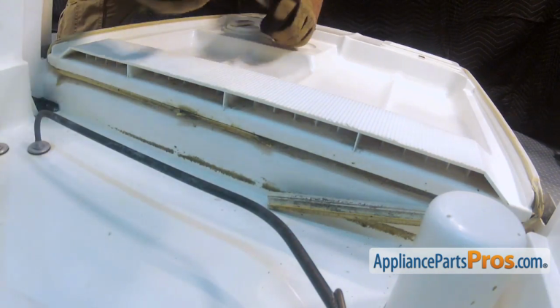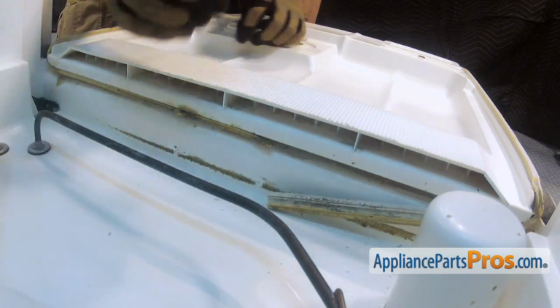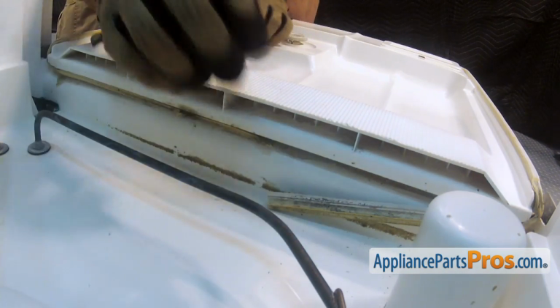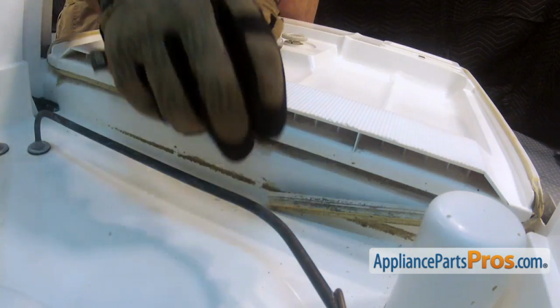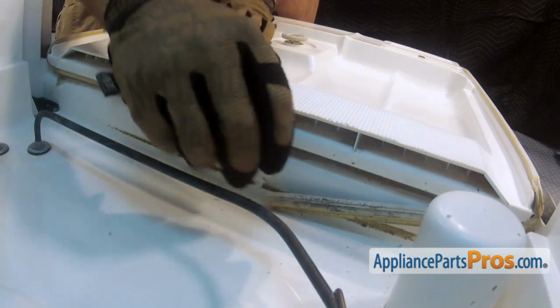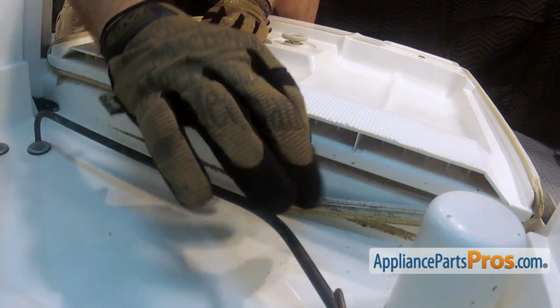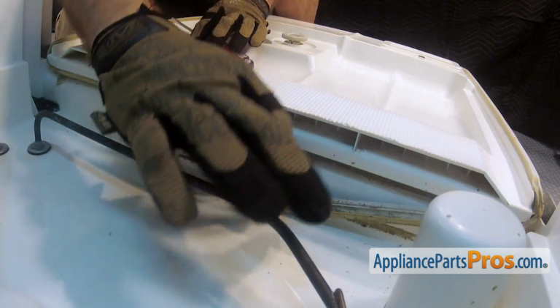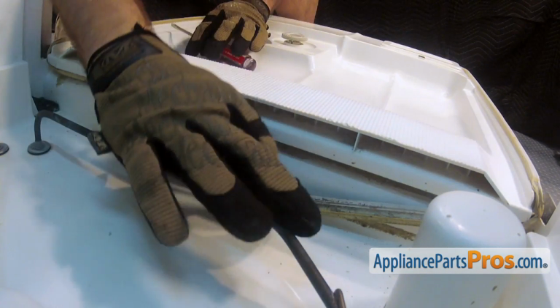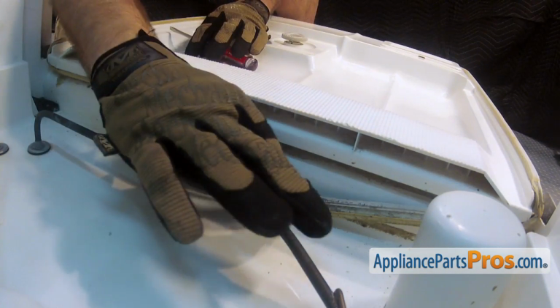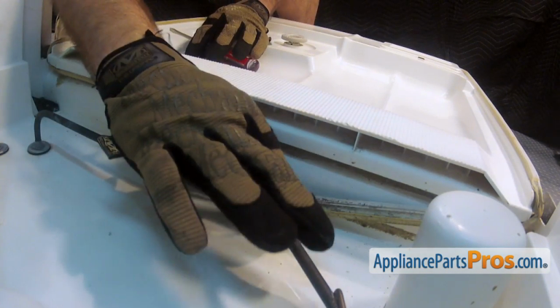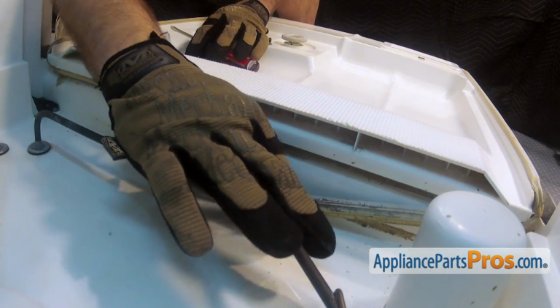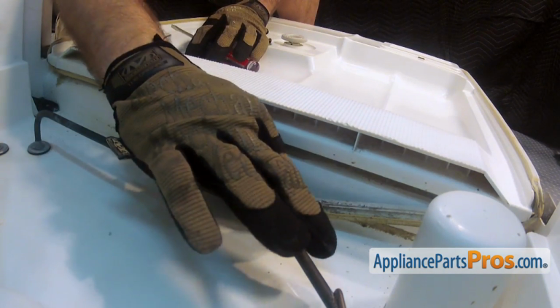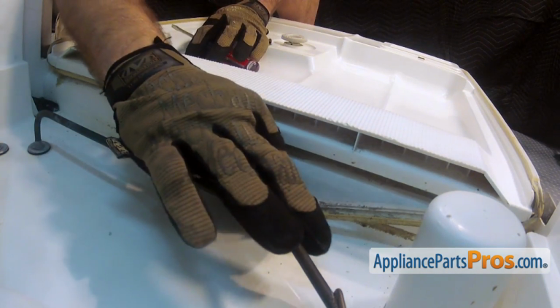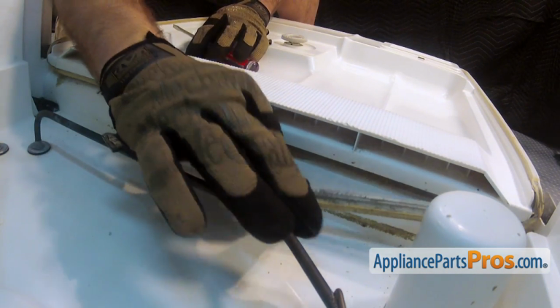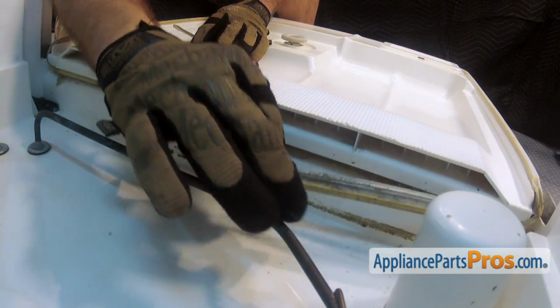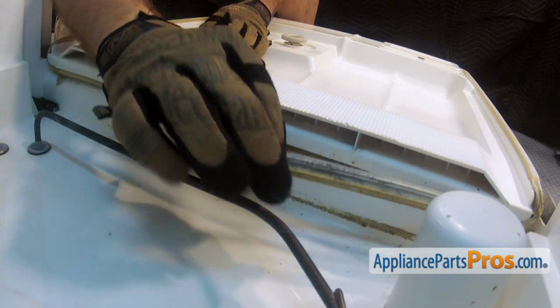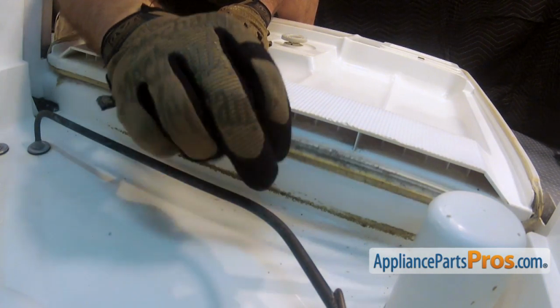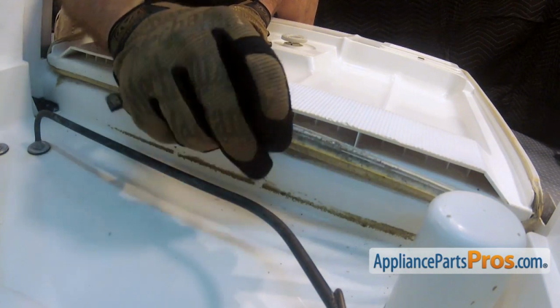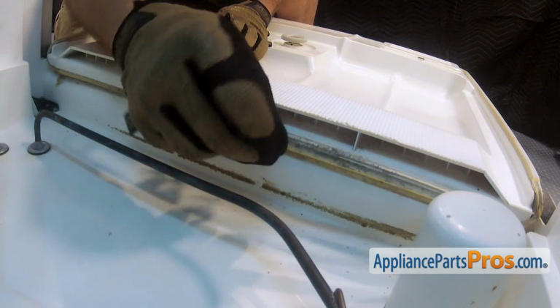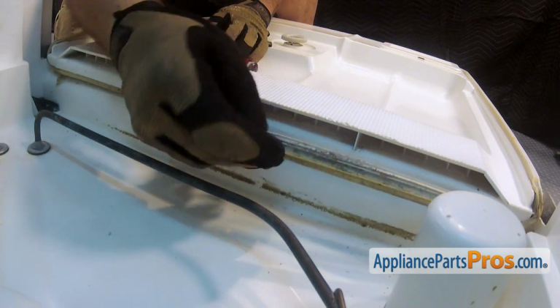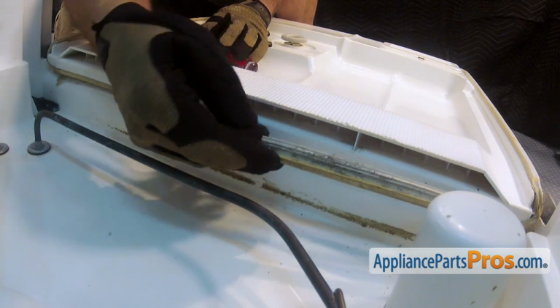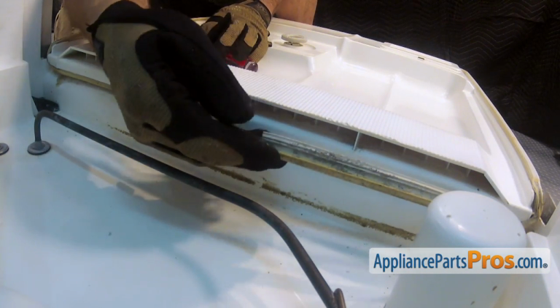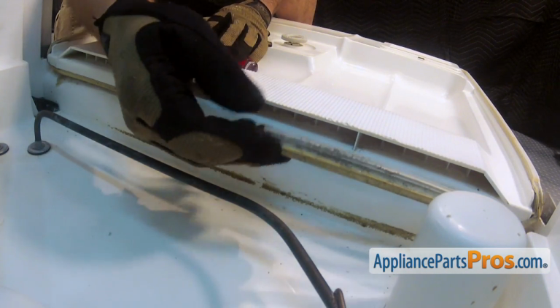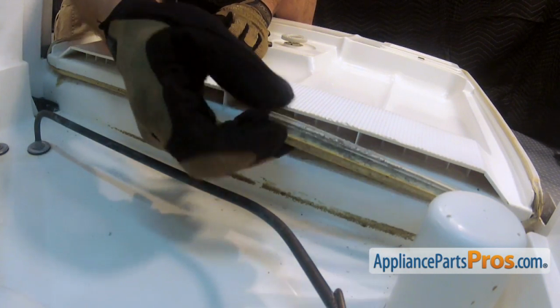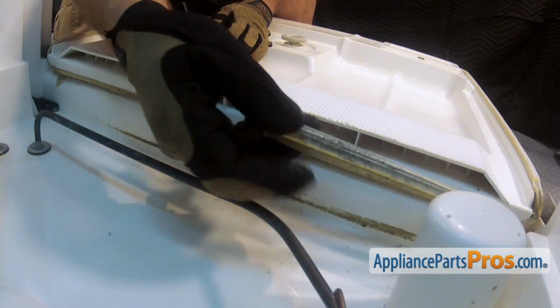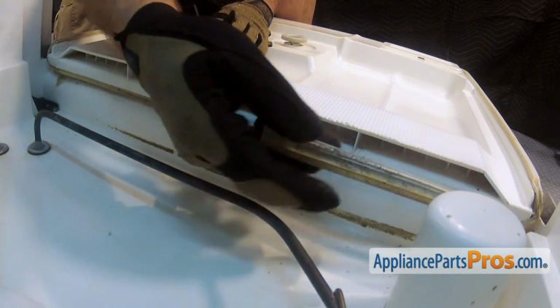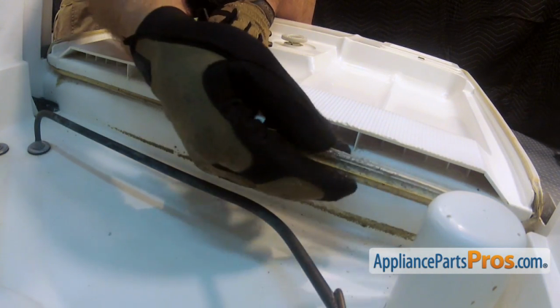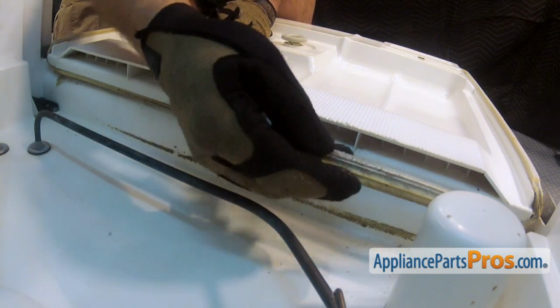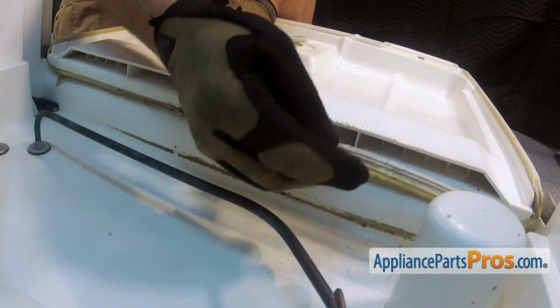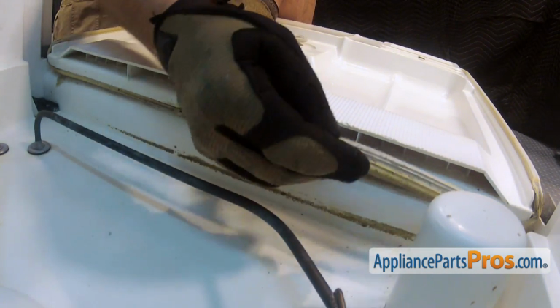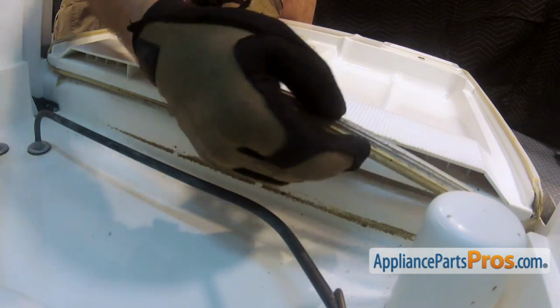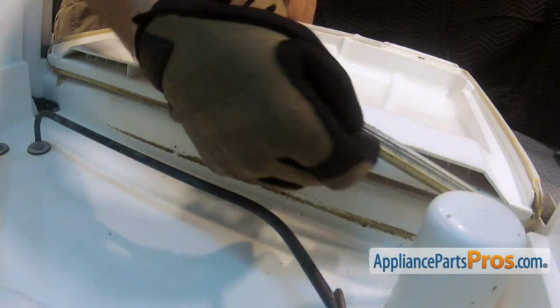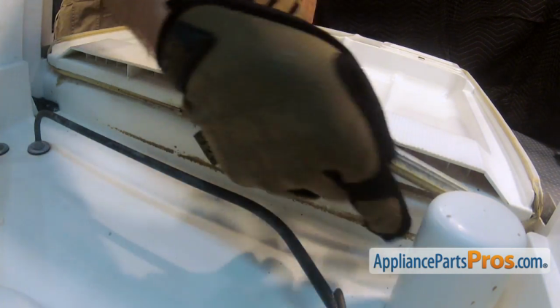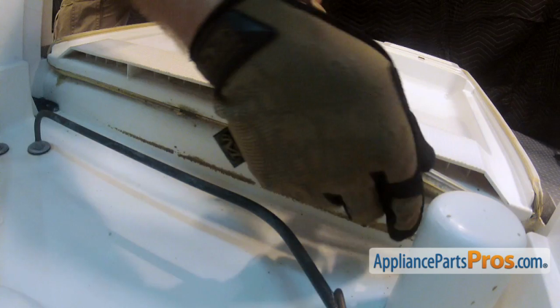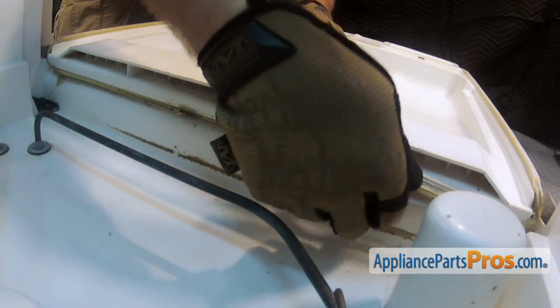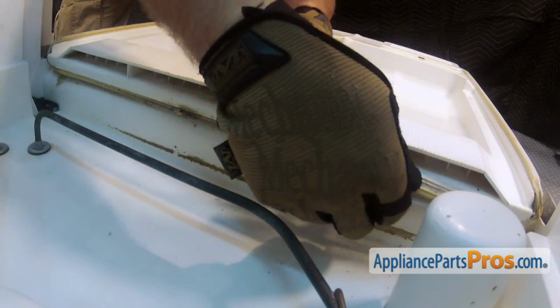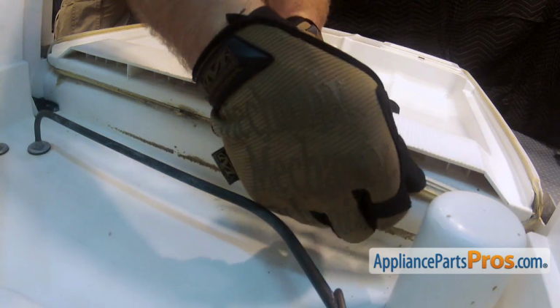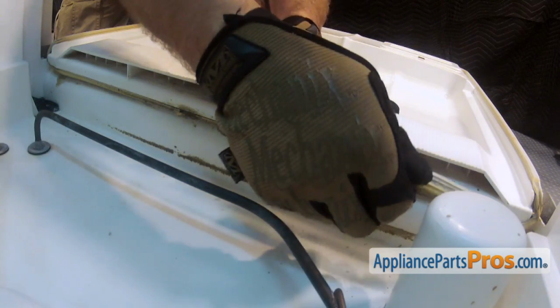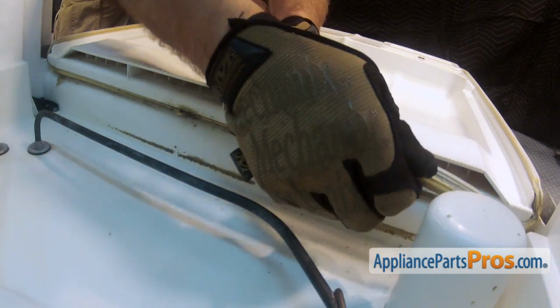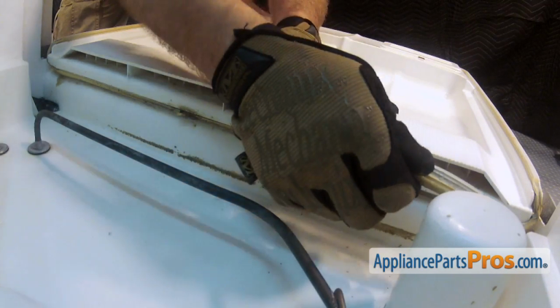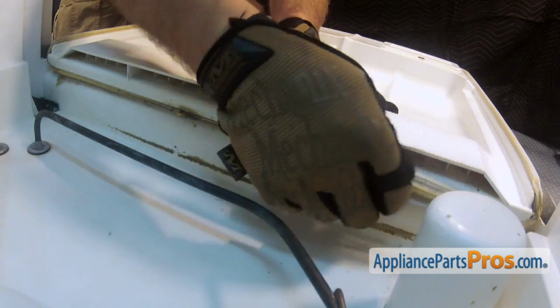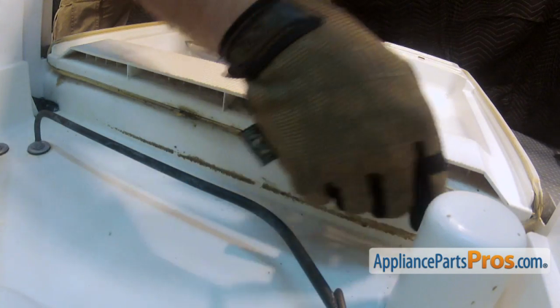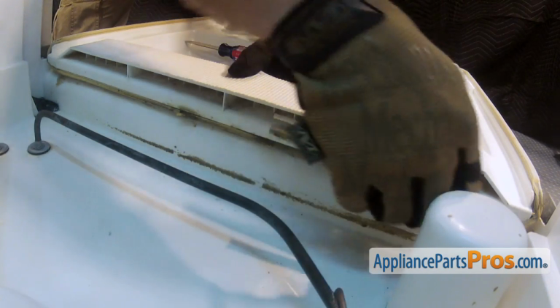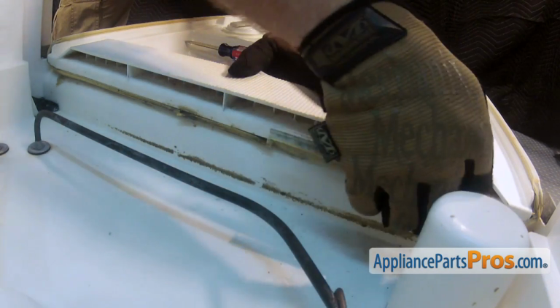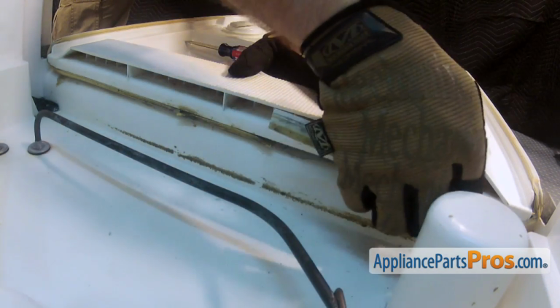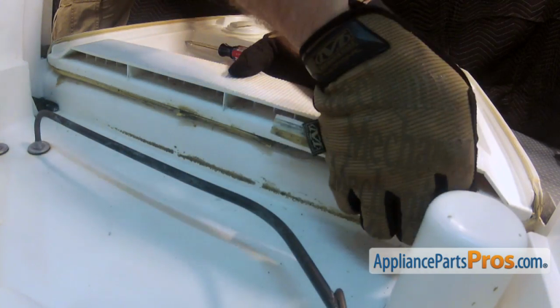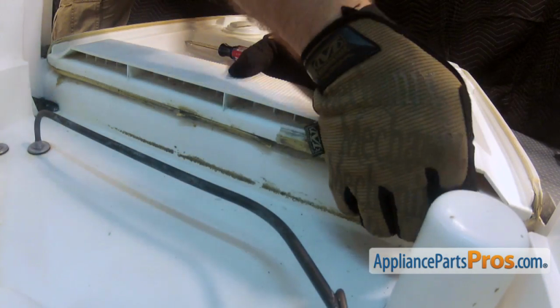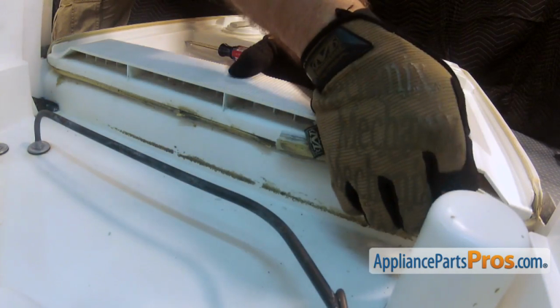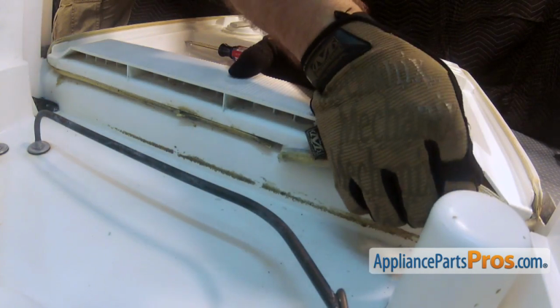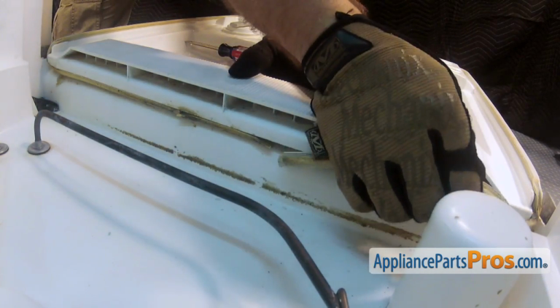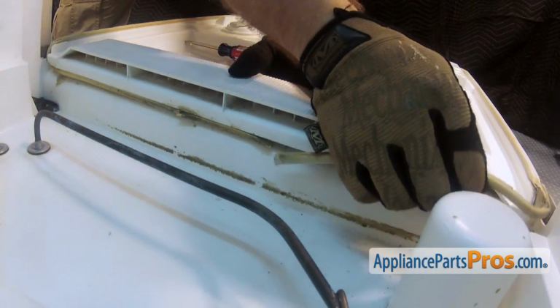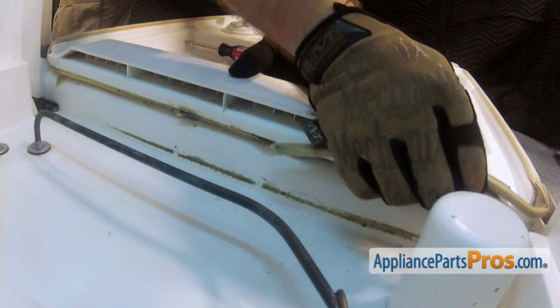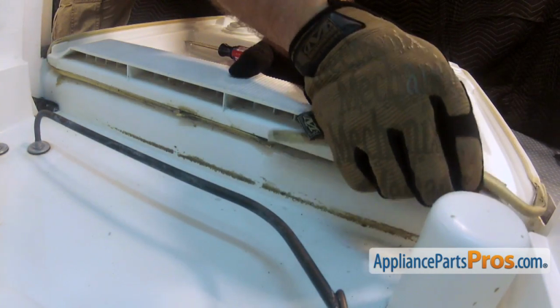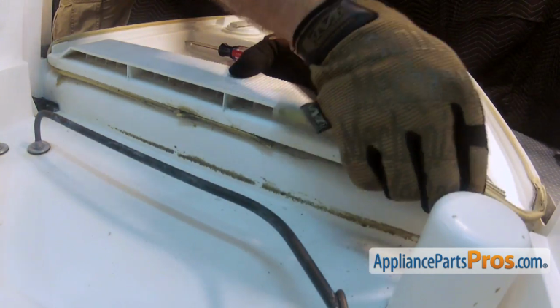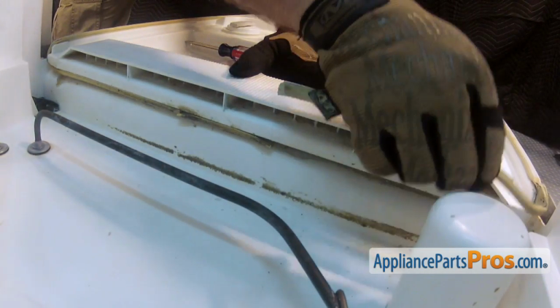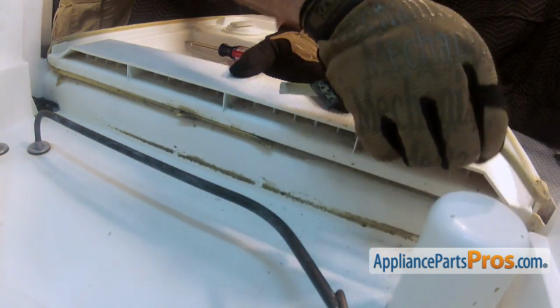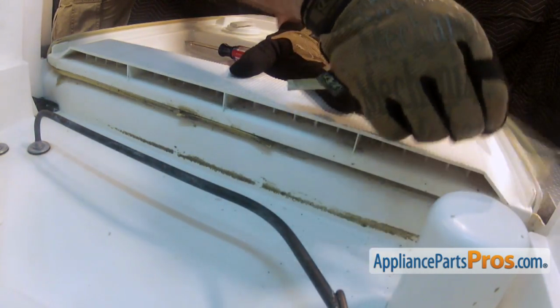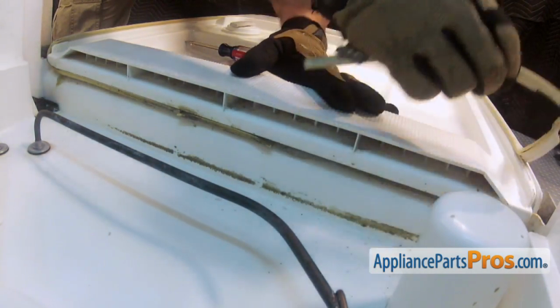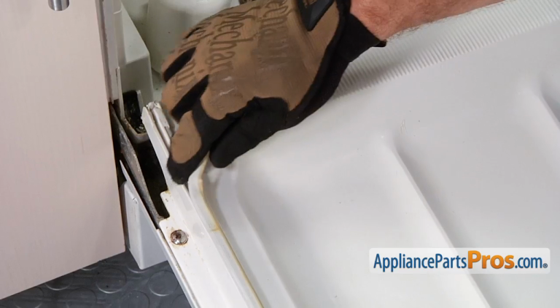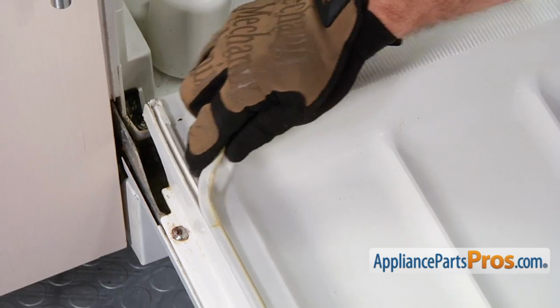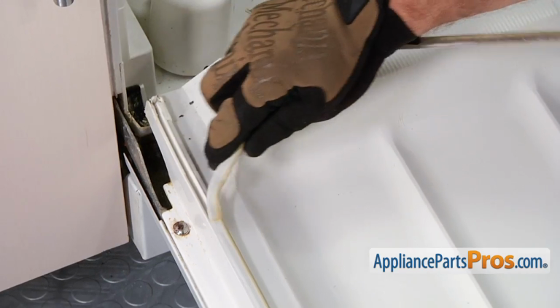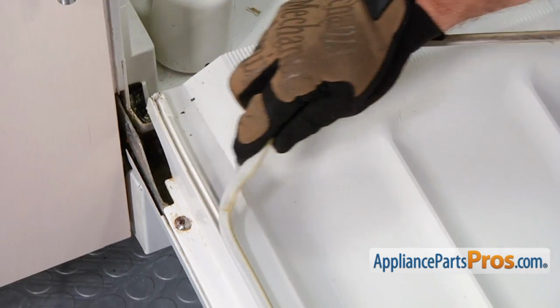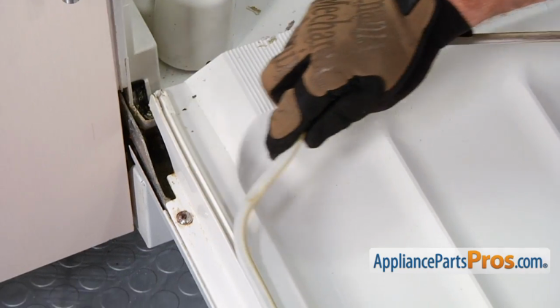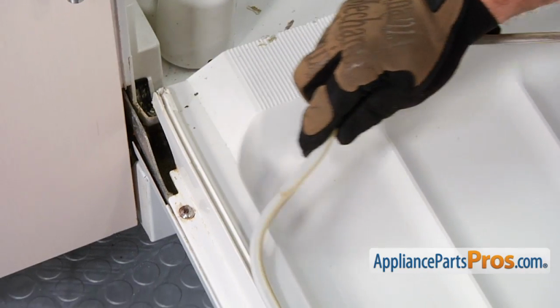Once we have it started, we can just go ahead and pull it all the way out, all the way around the door.